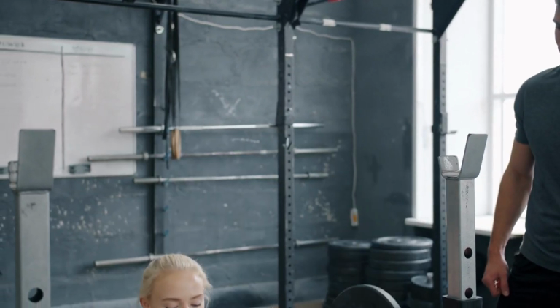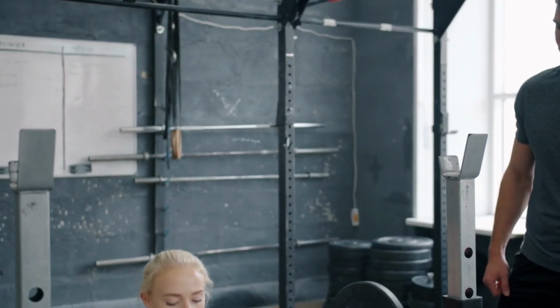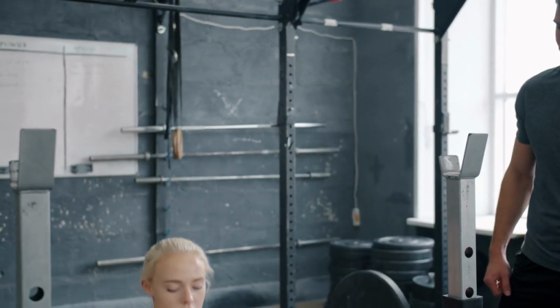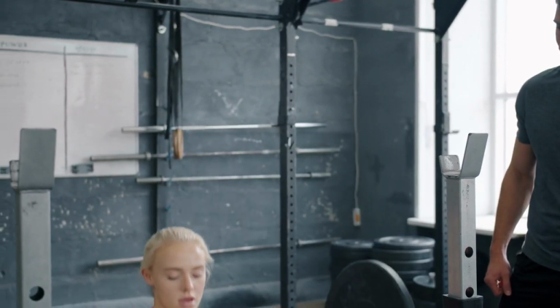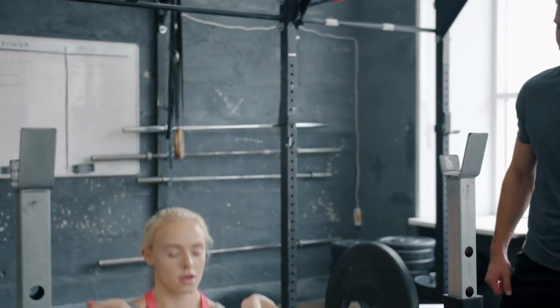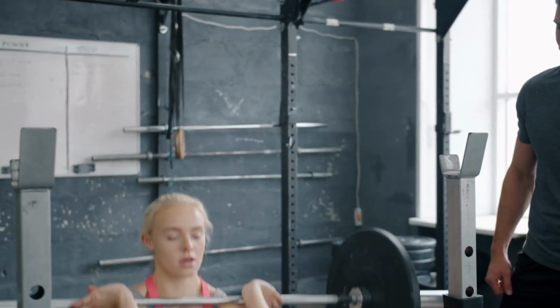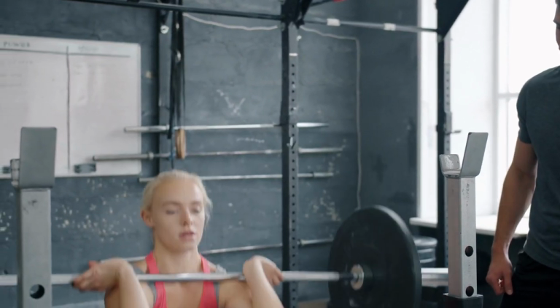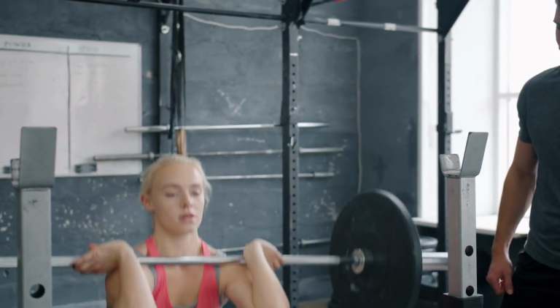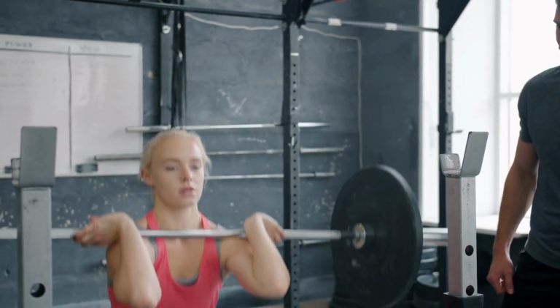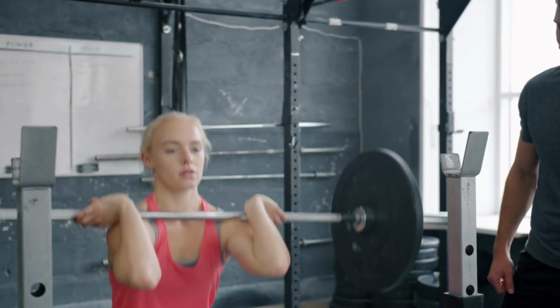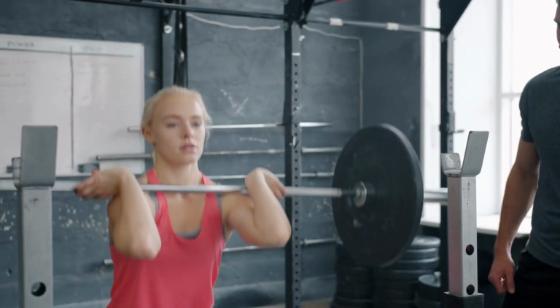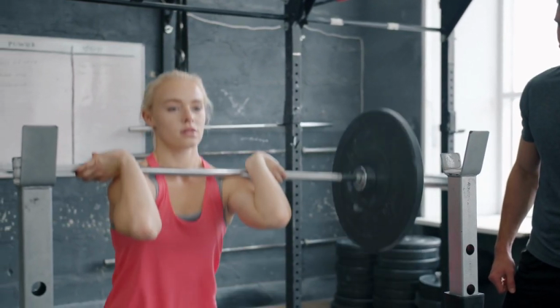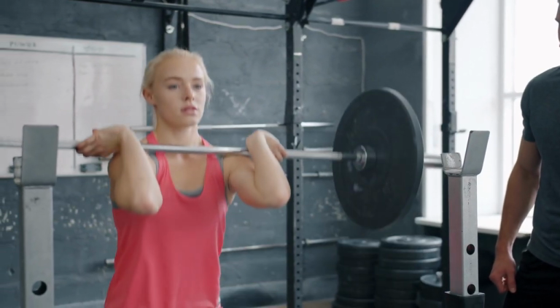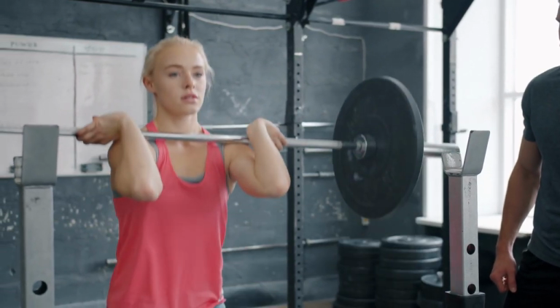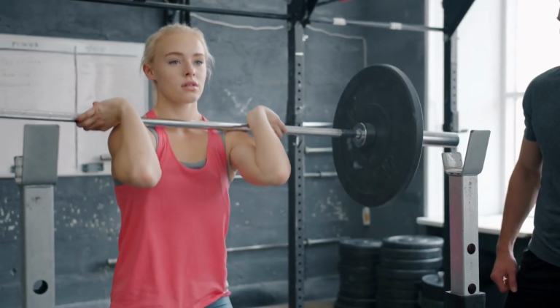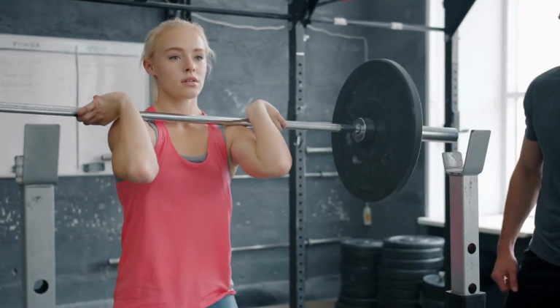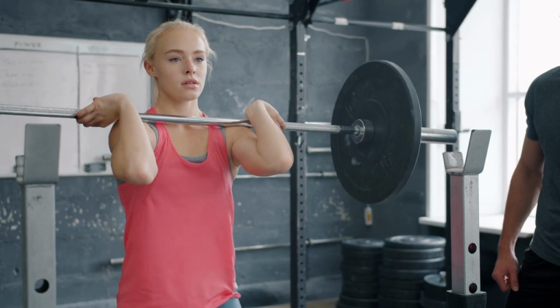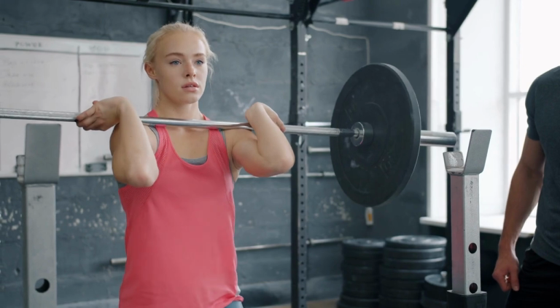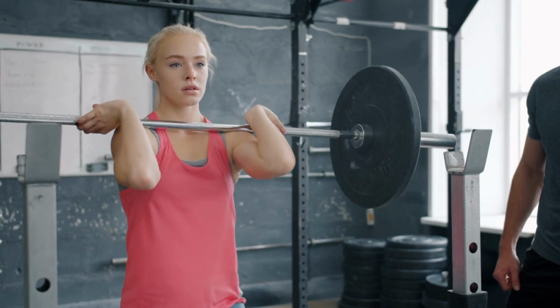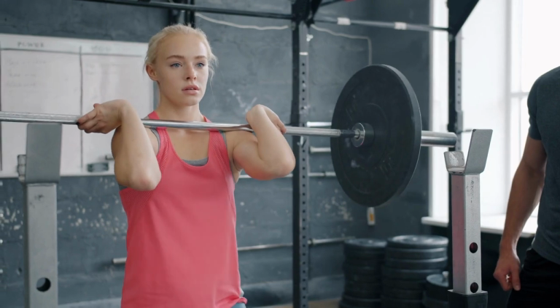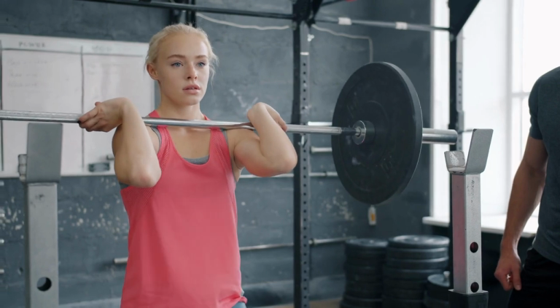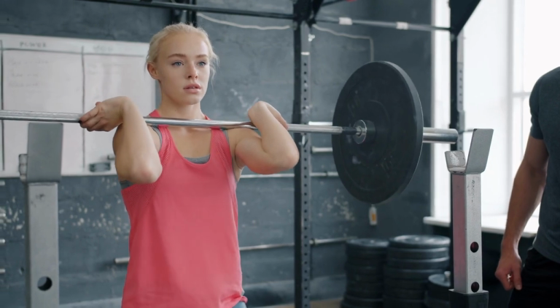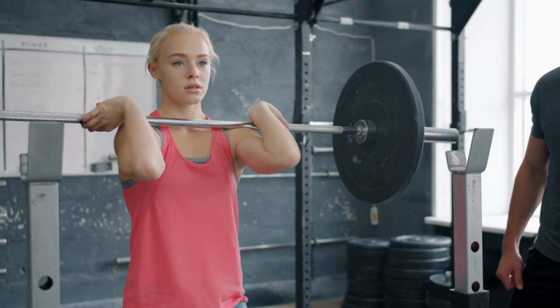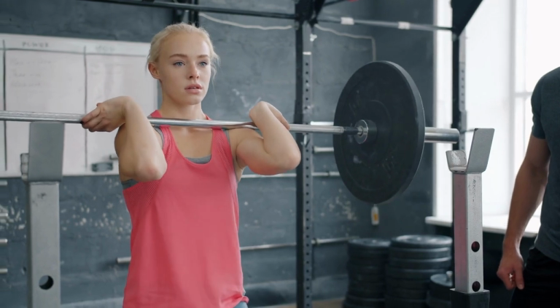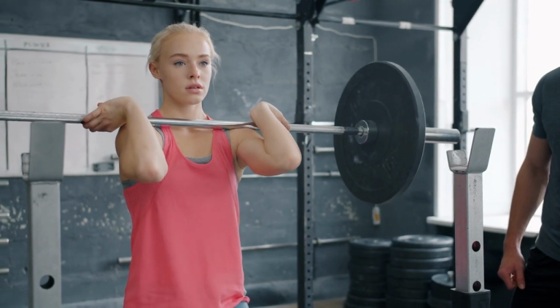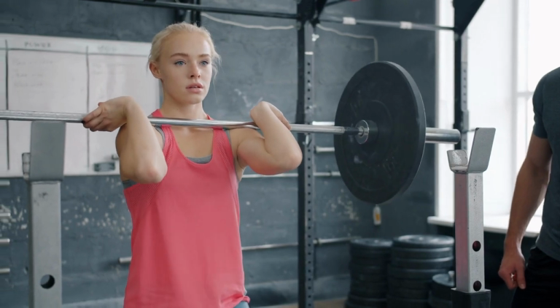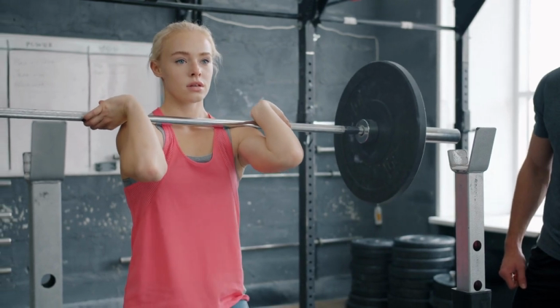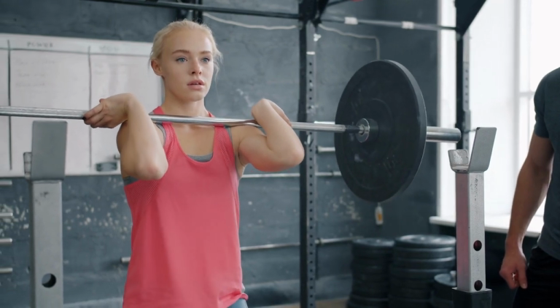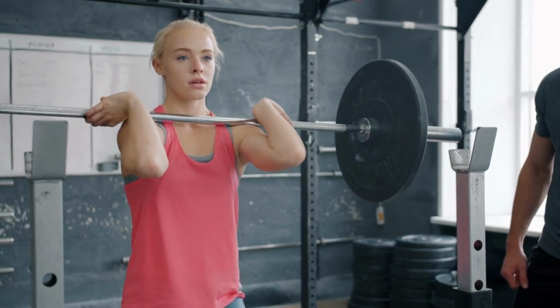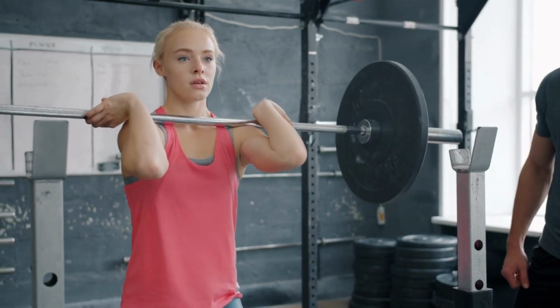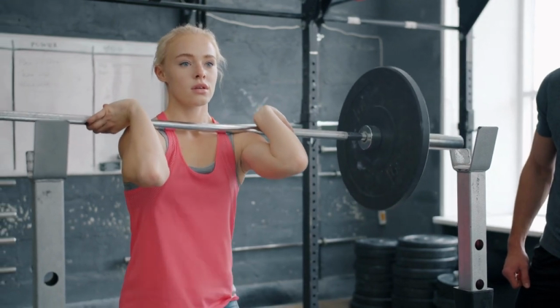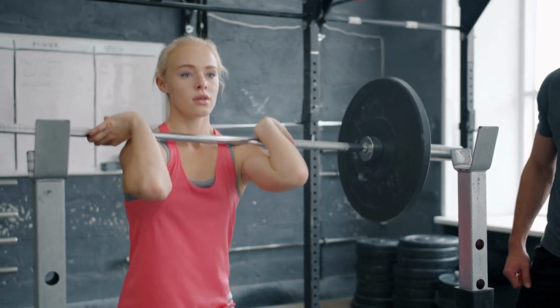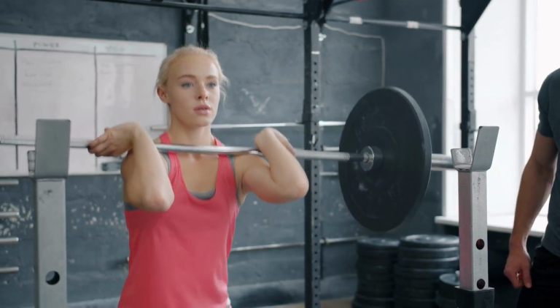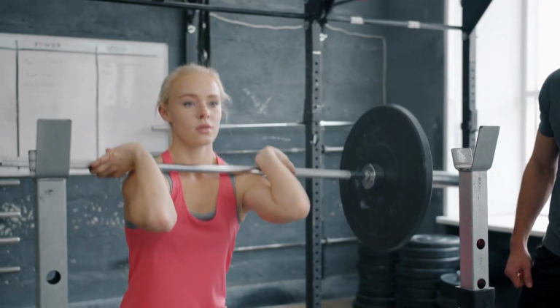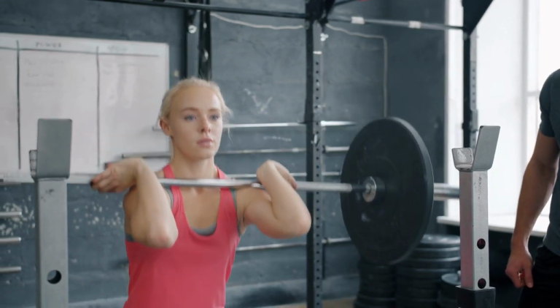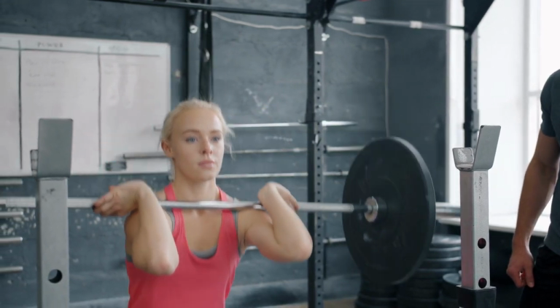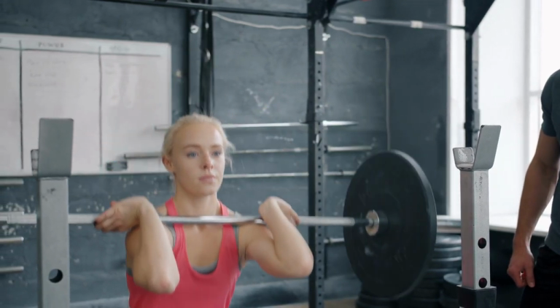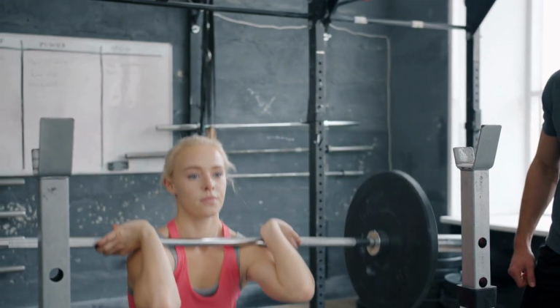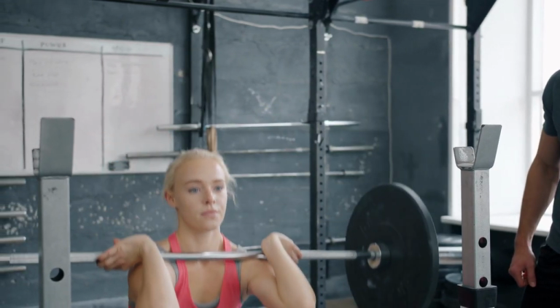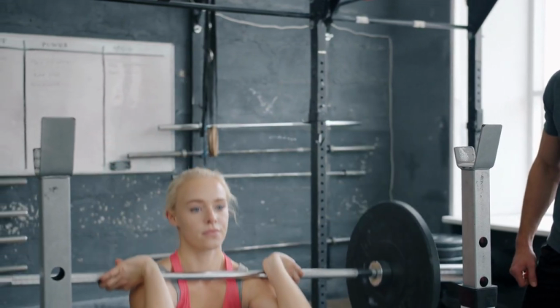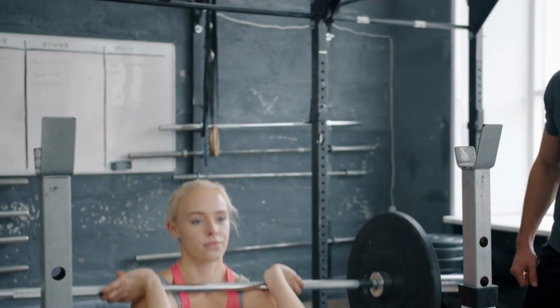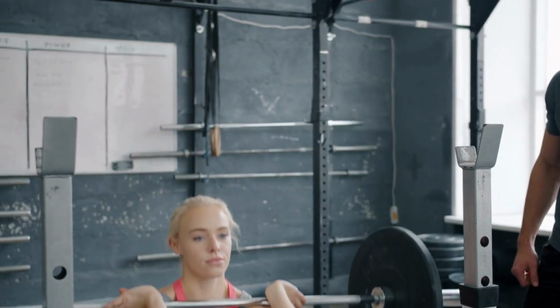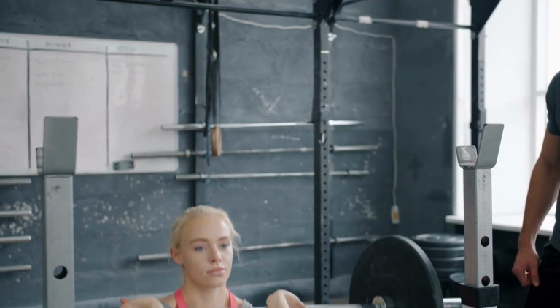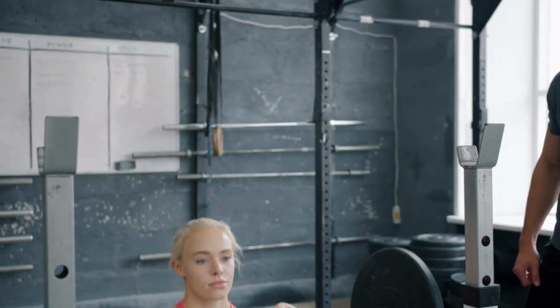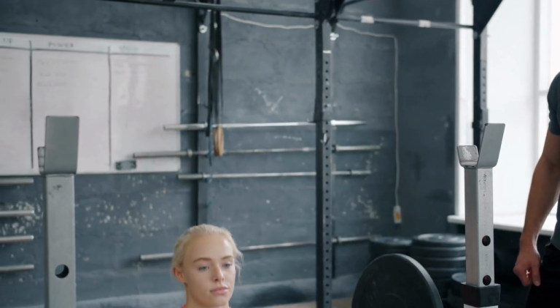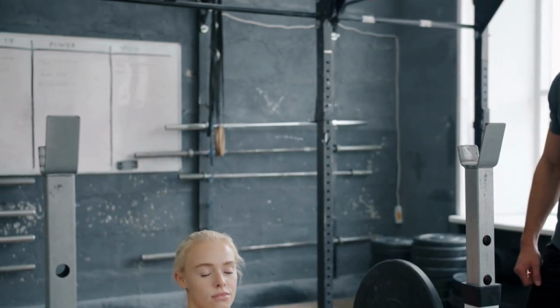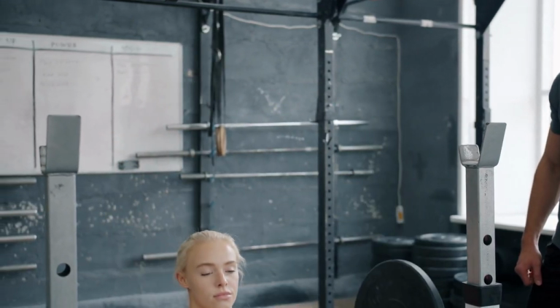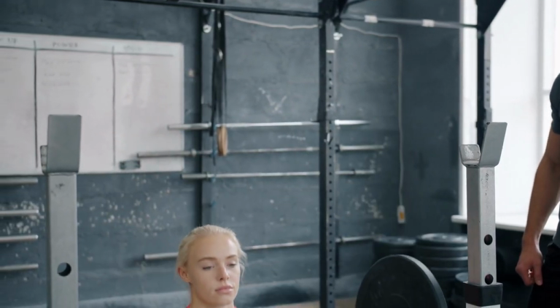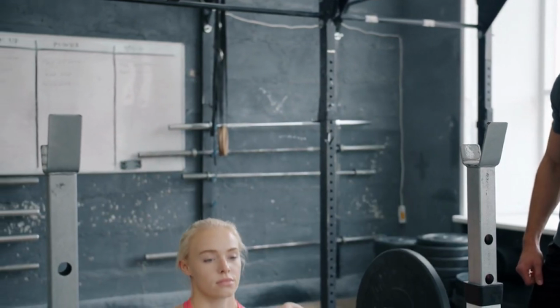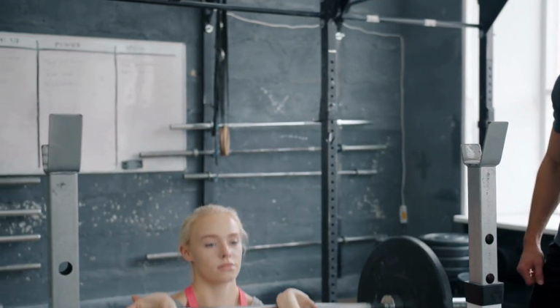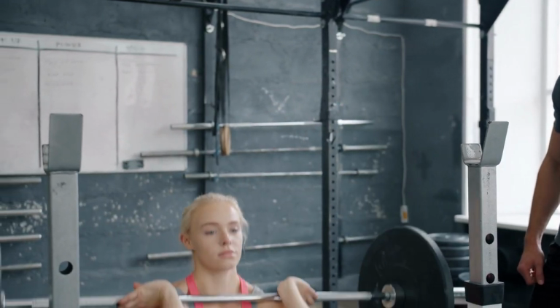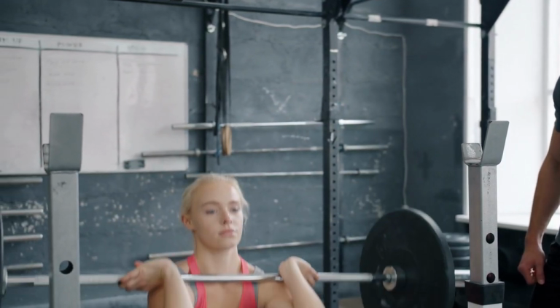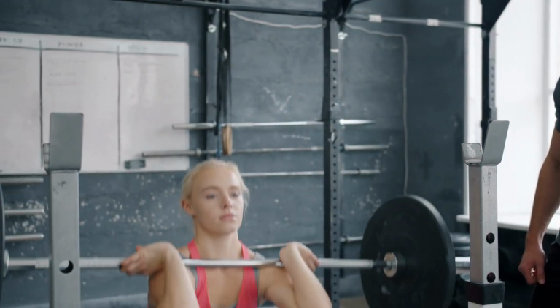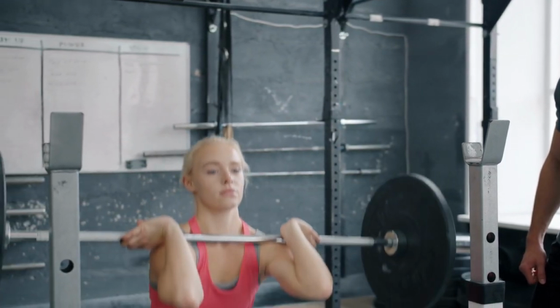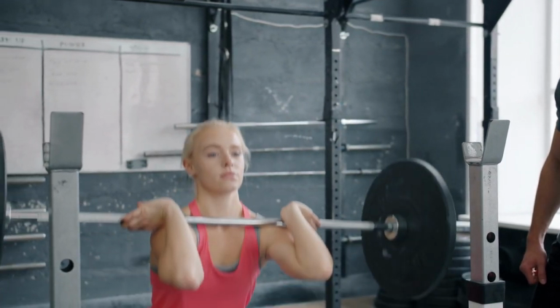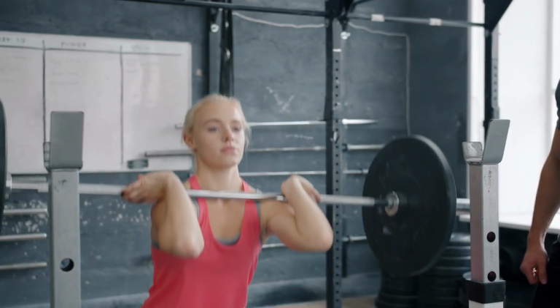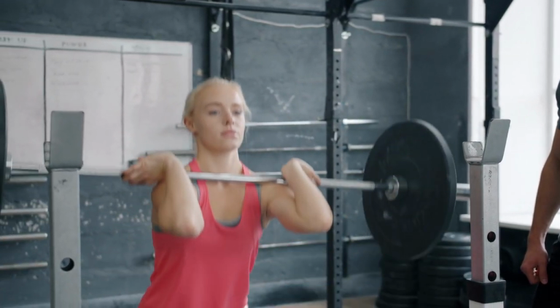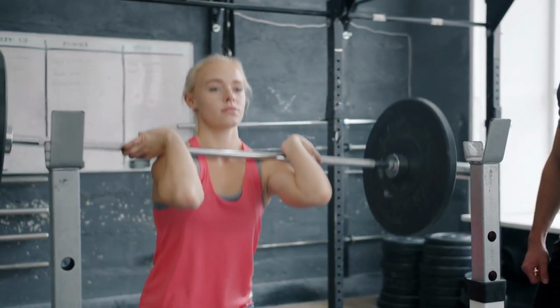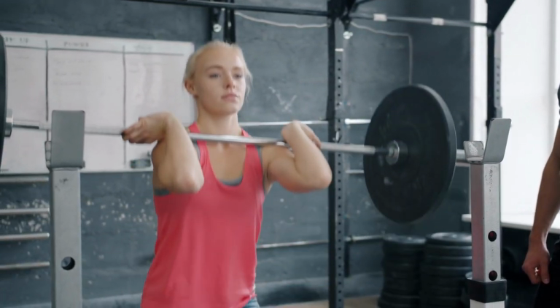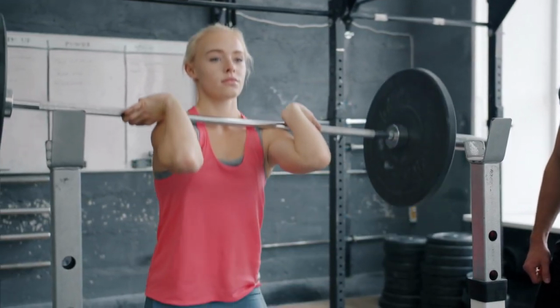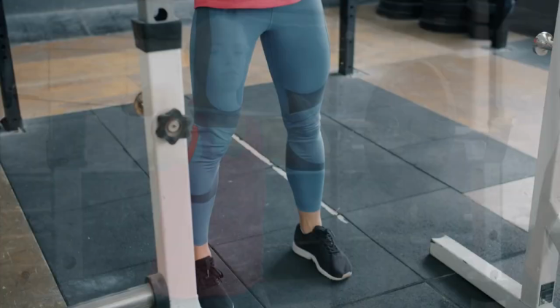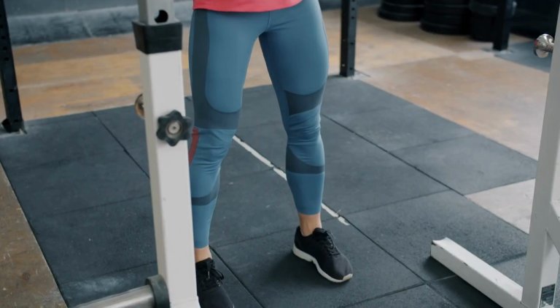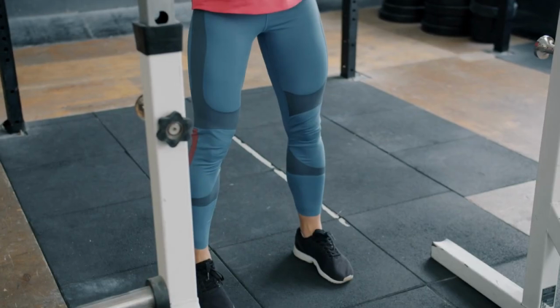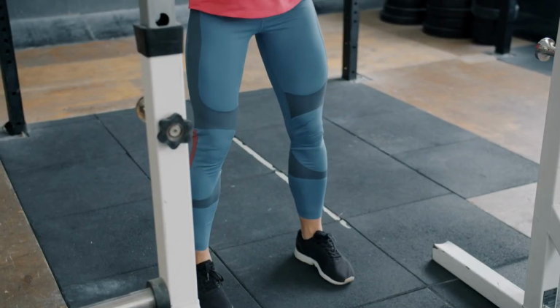Do not use any supplements or medicines for weight gain or loss. Do it the natural way, because everything has effects and side effects.